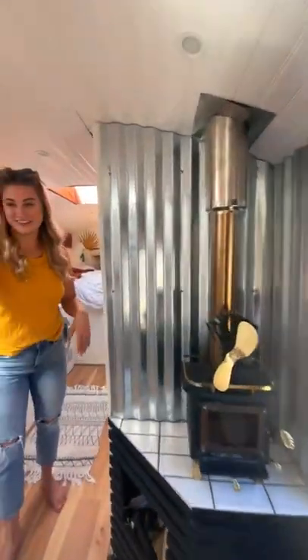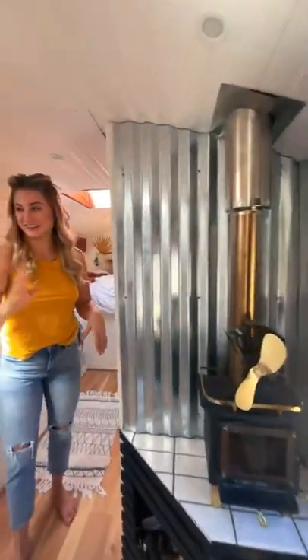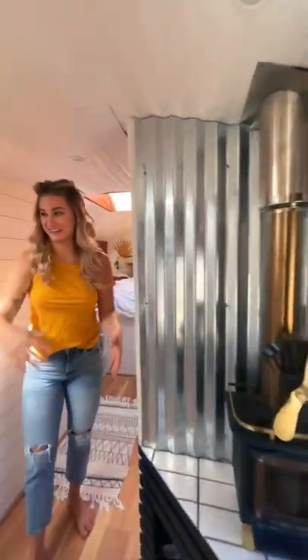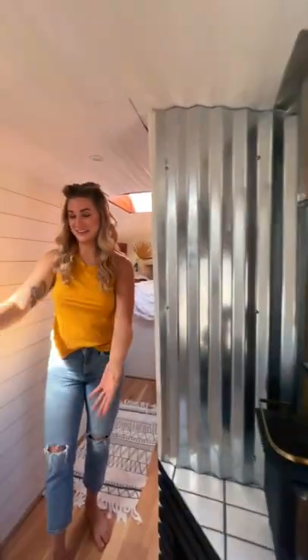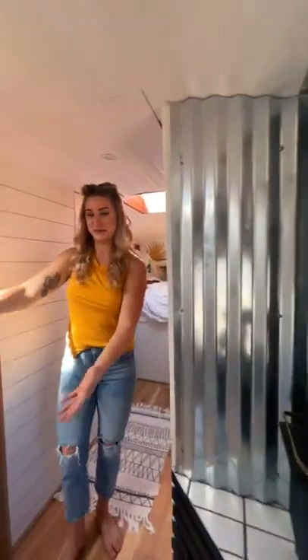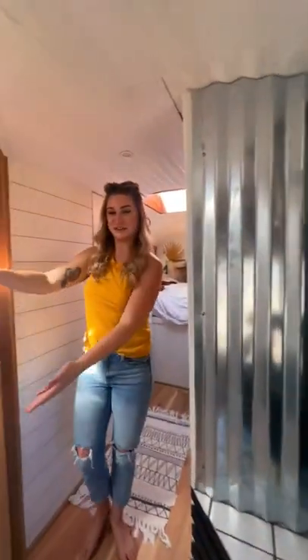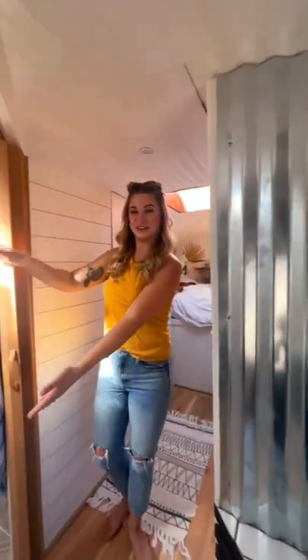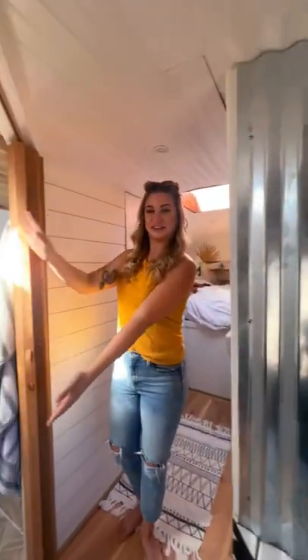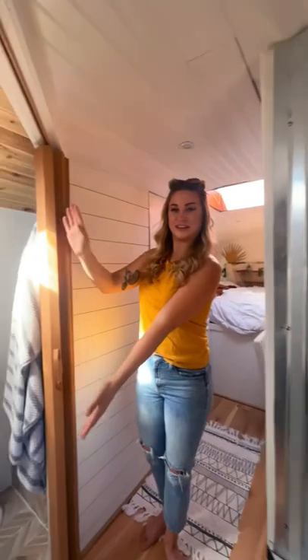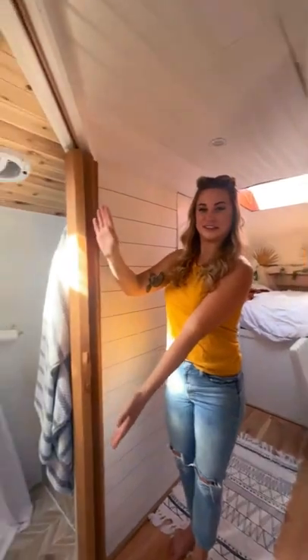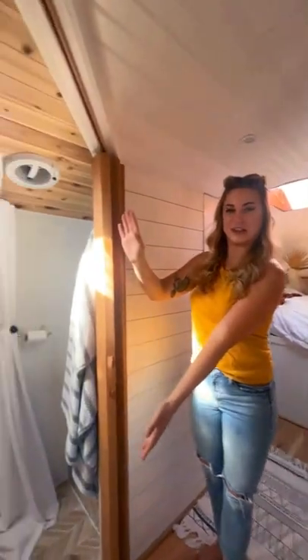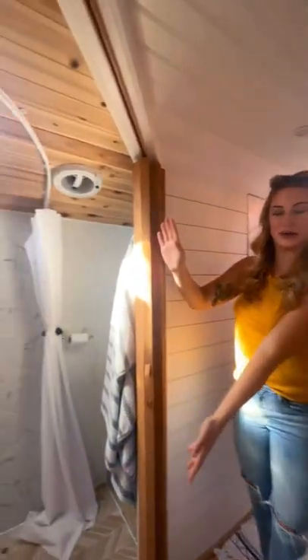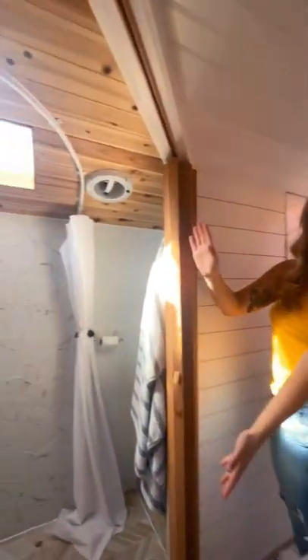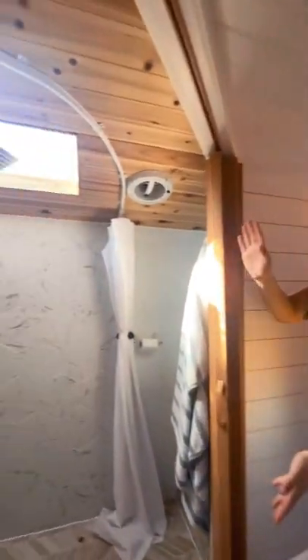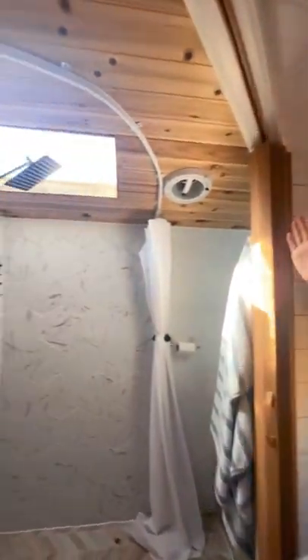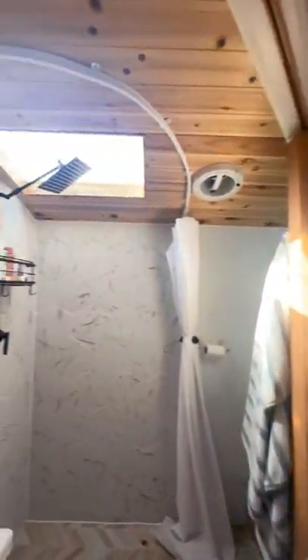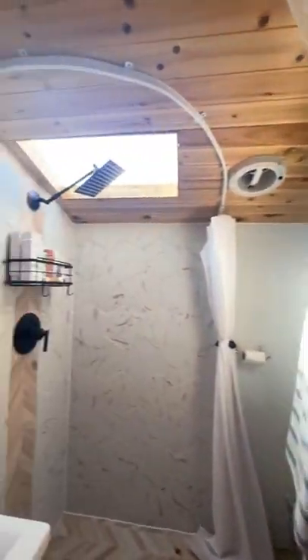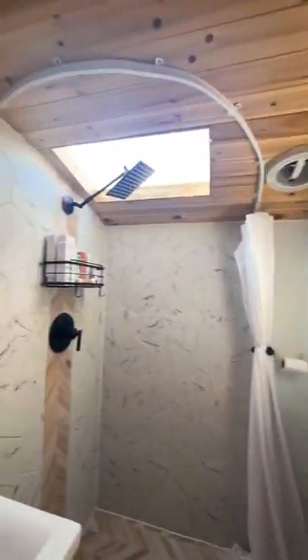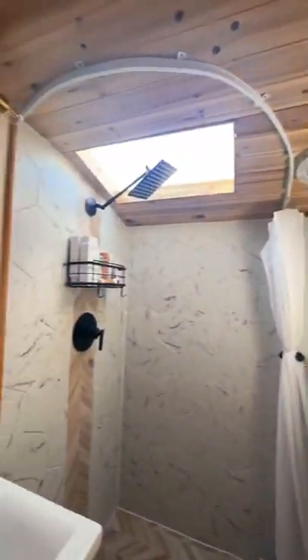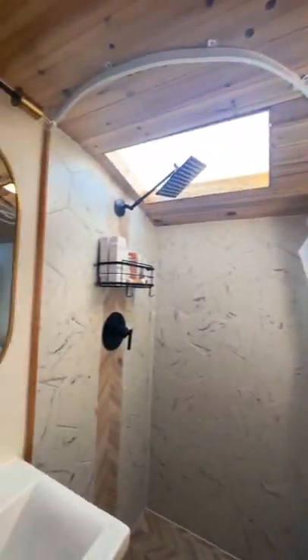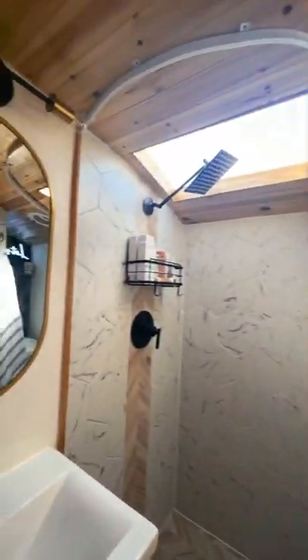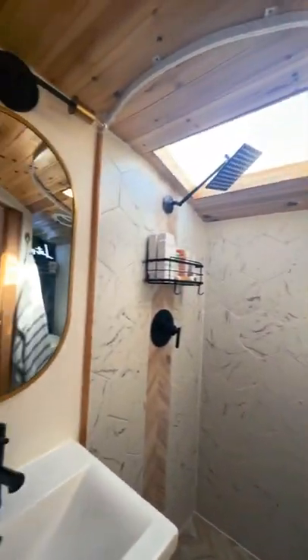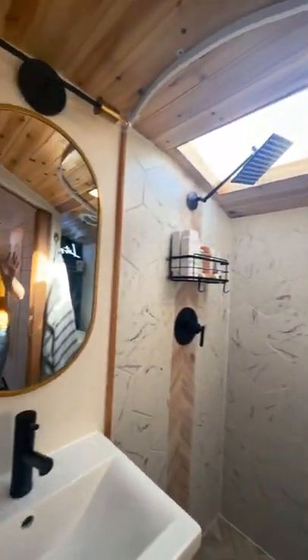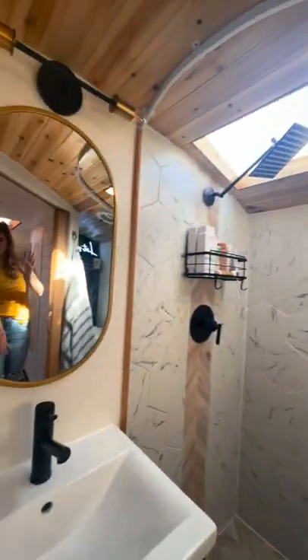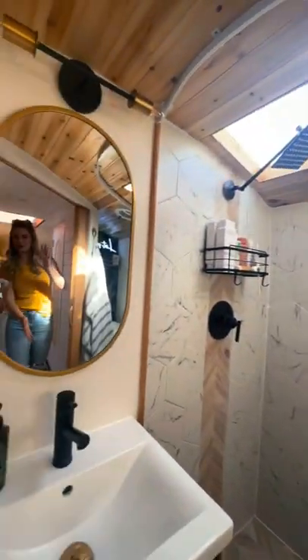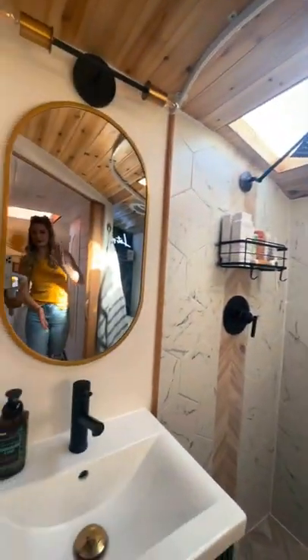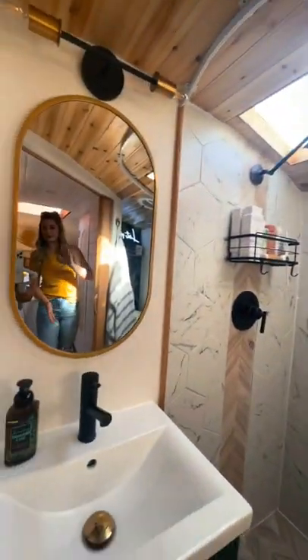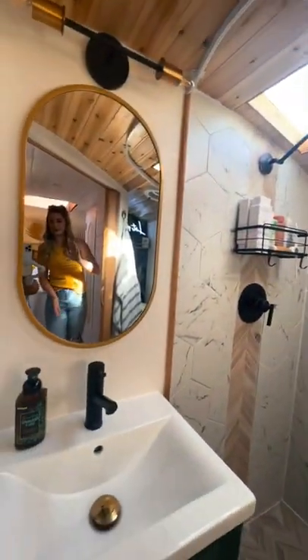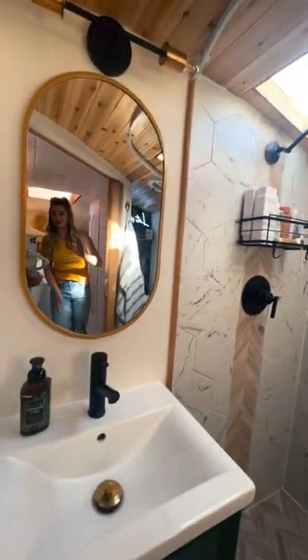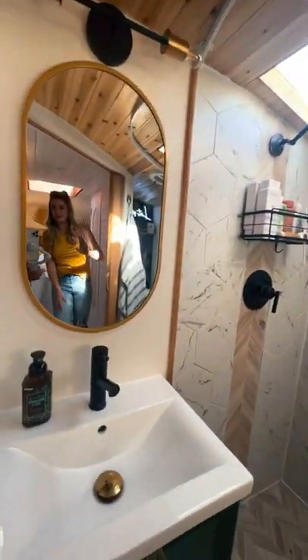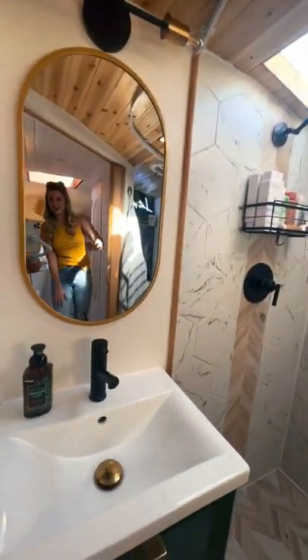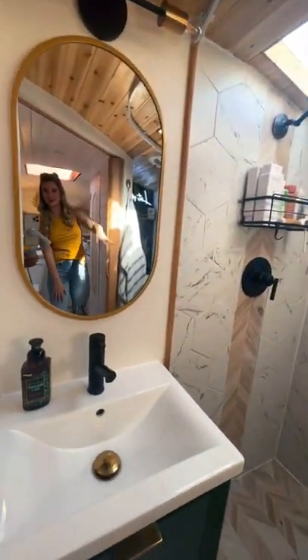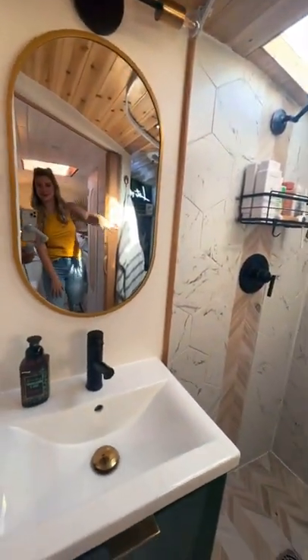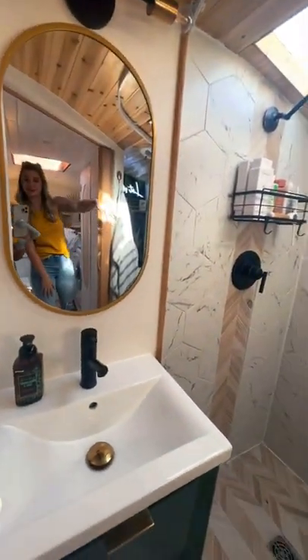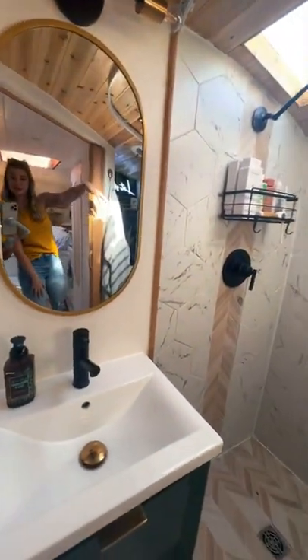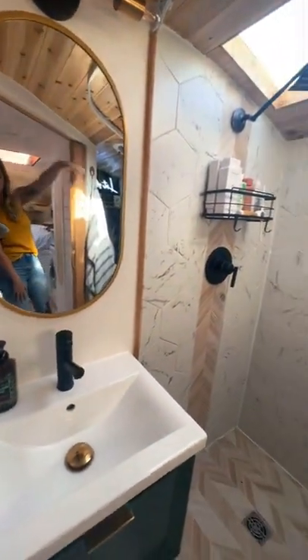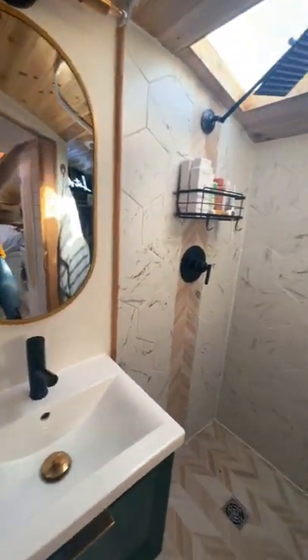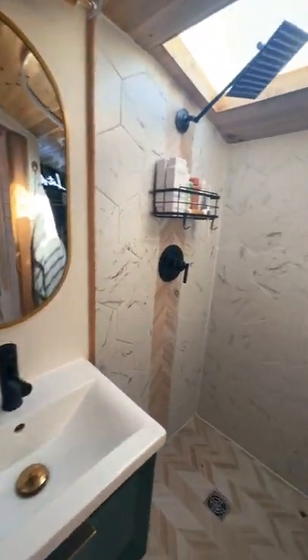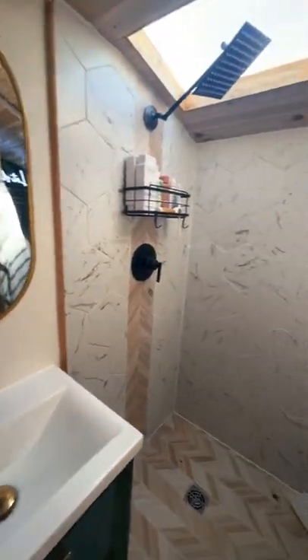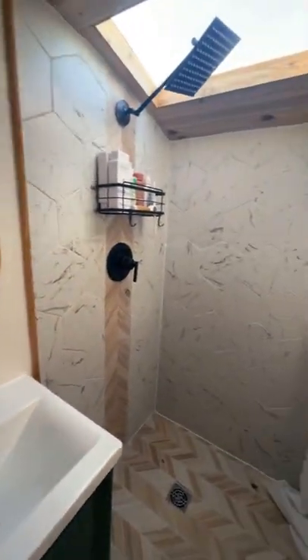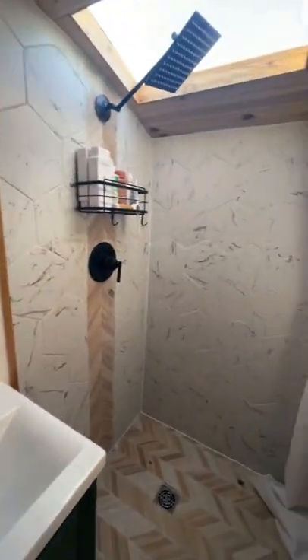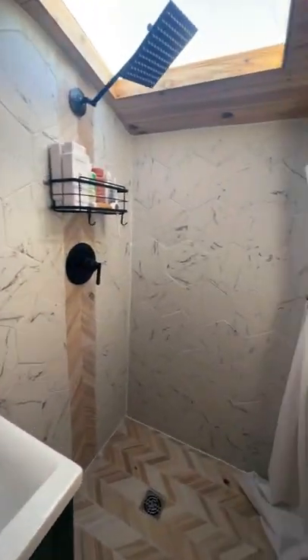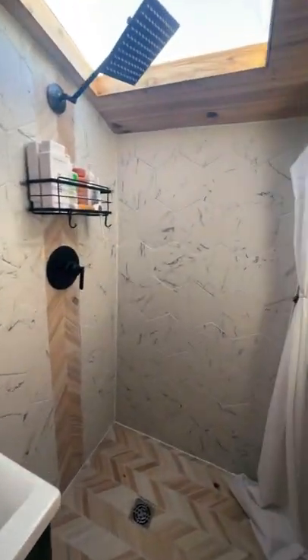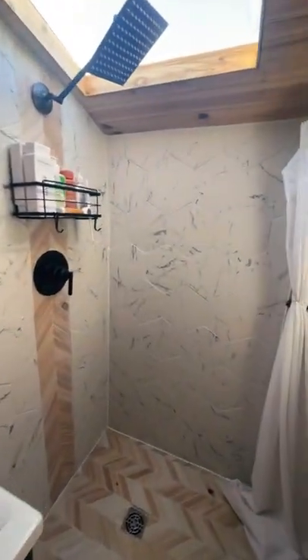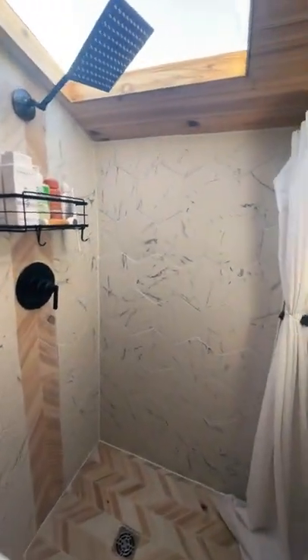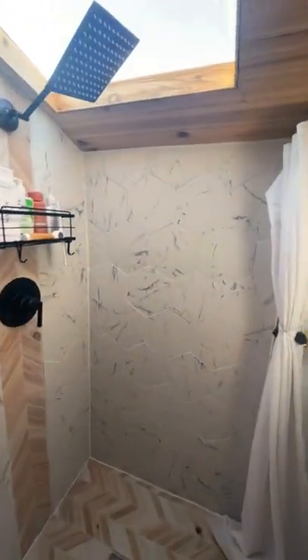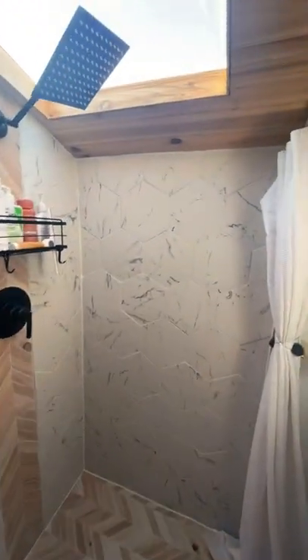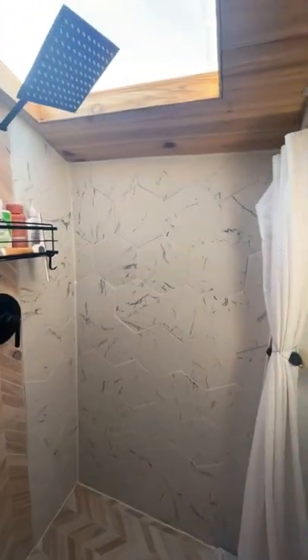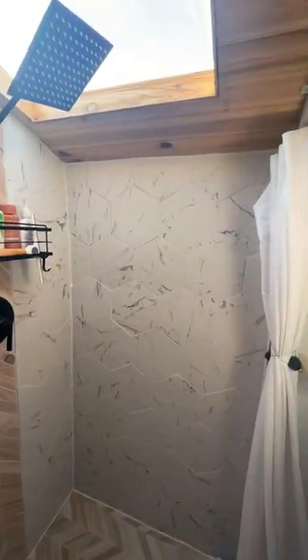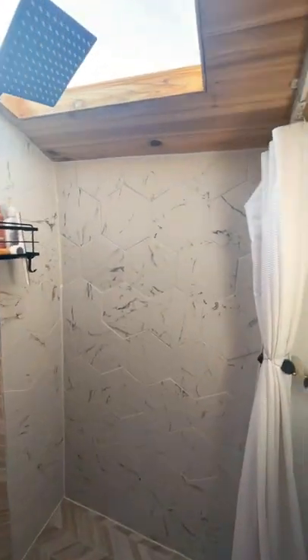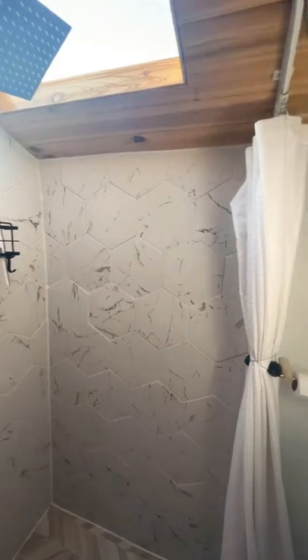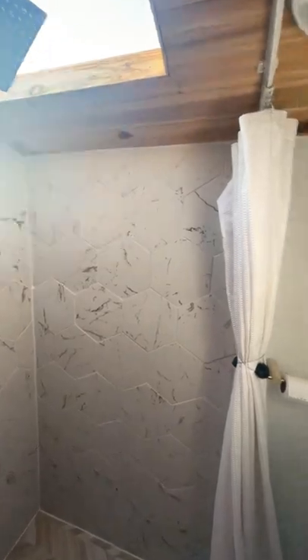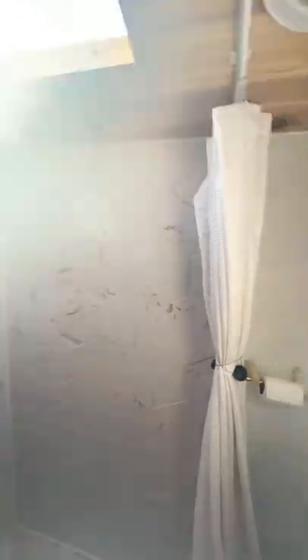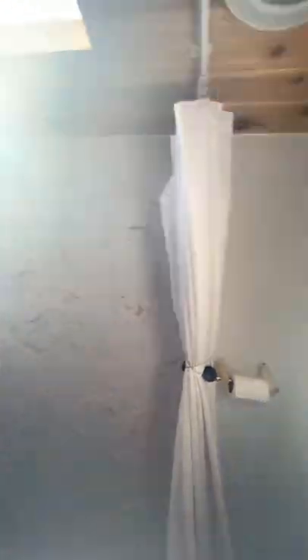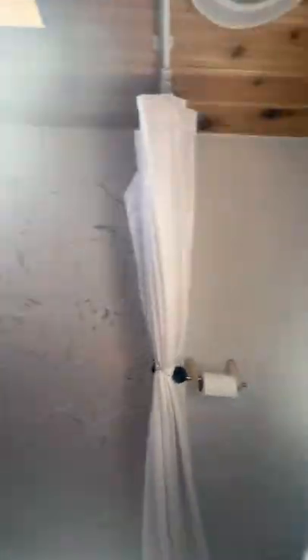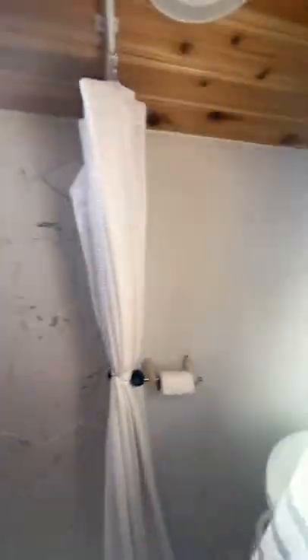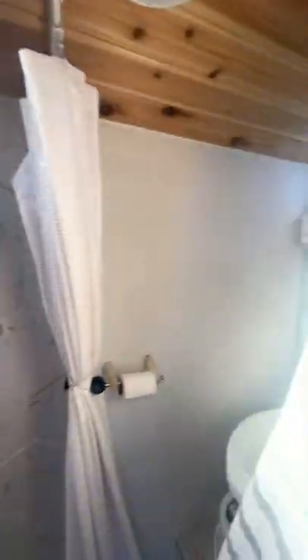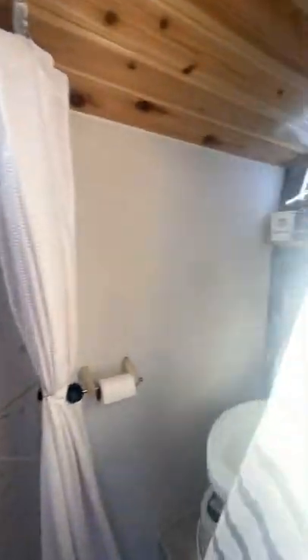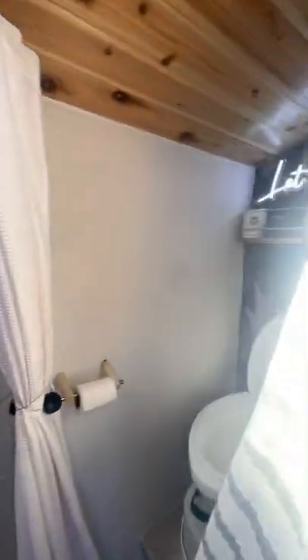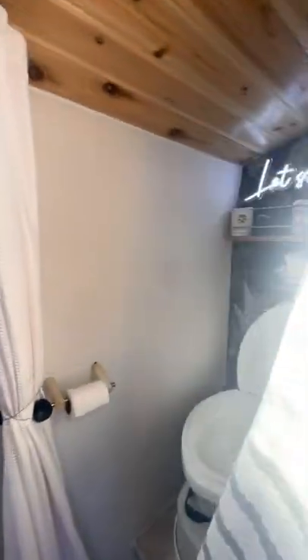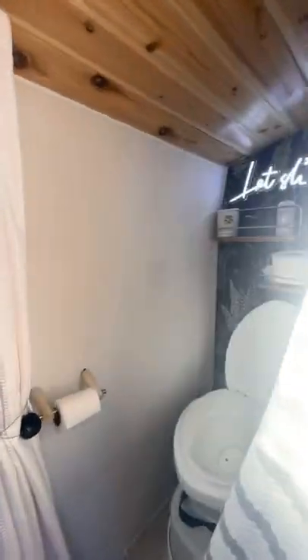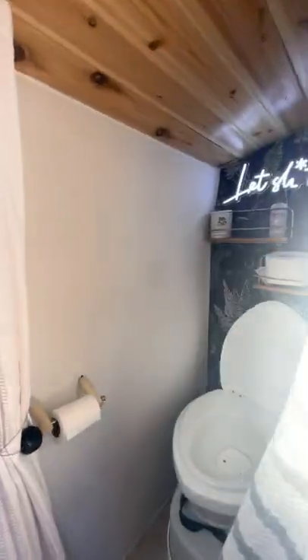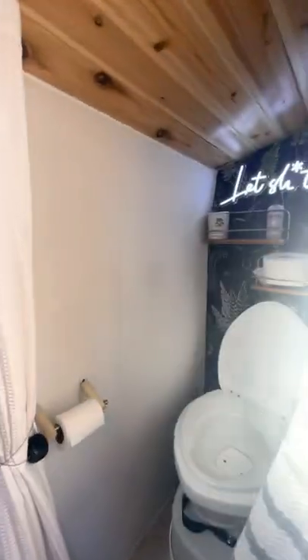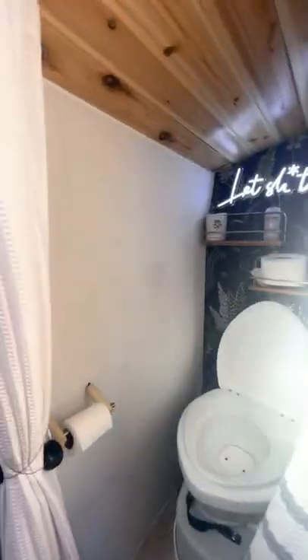This over here is our bathroom. We have our vanity, a full skylight shower, and then our toilet area is to the back here.